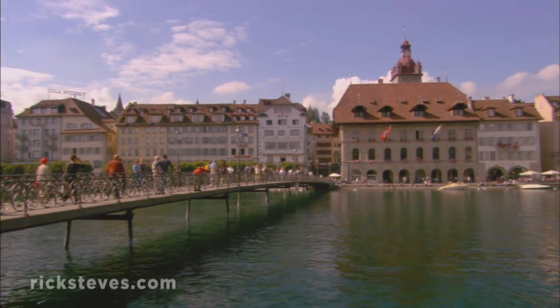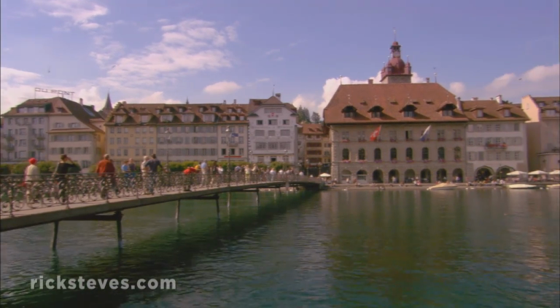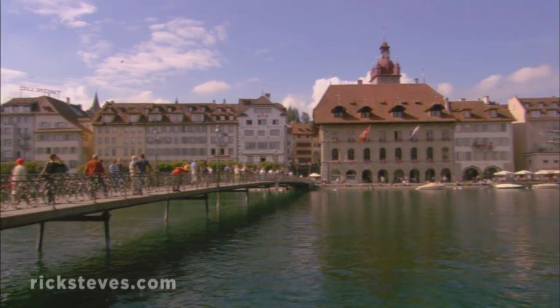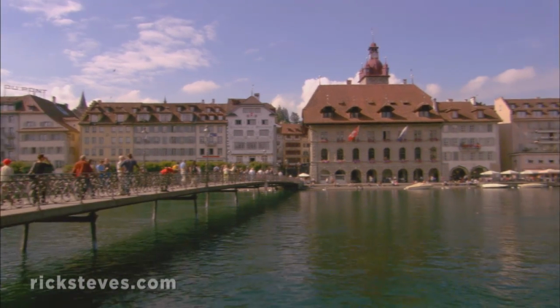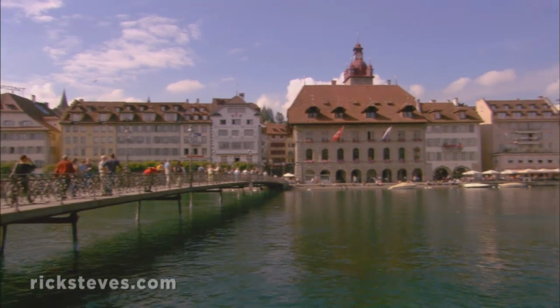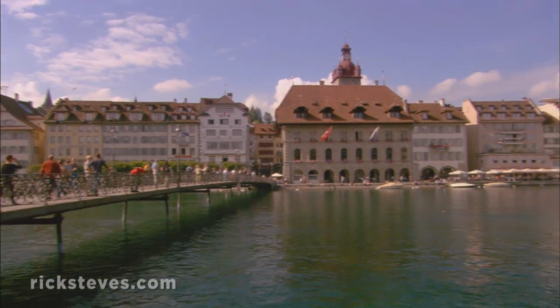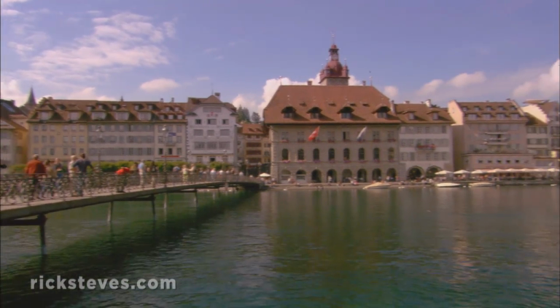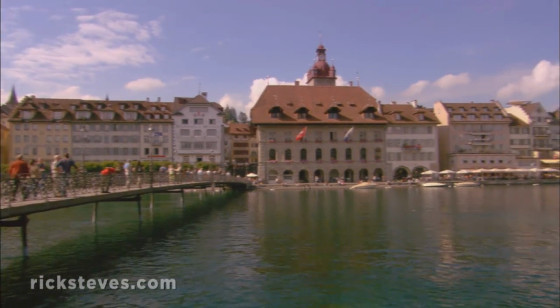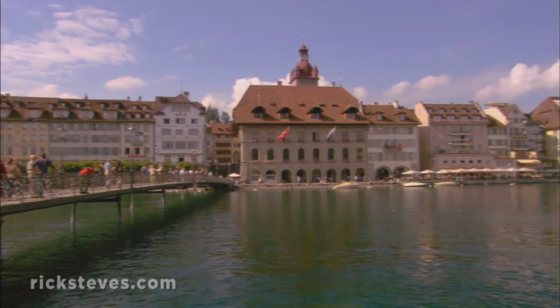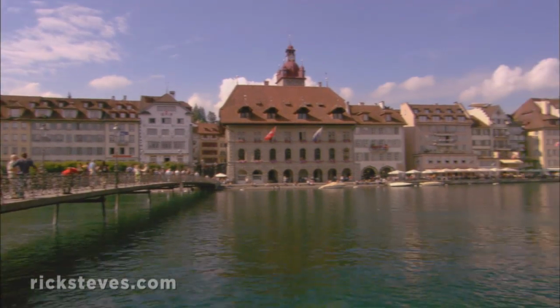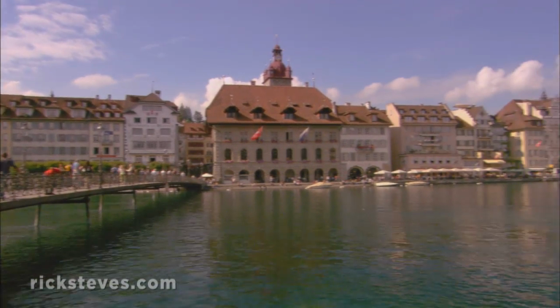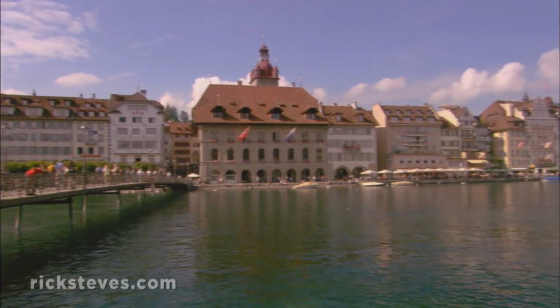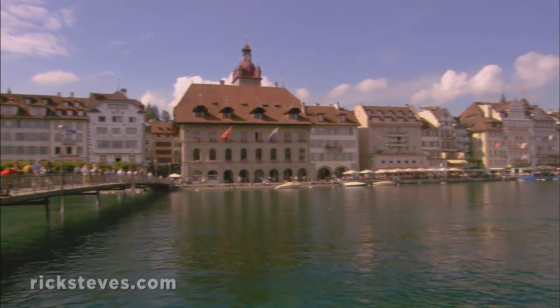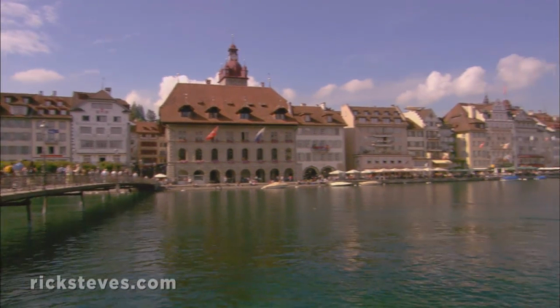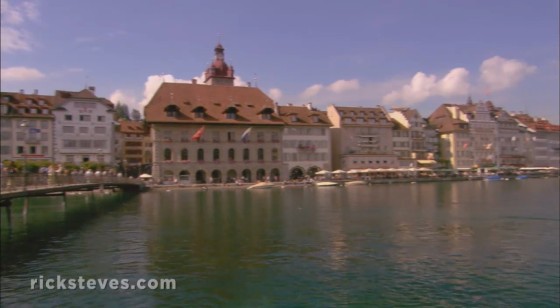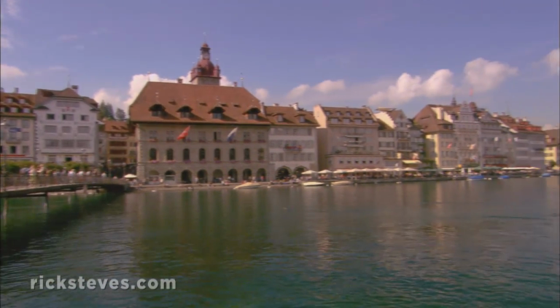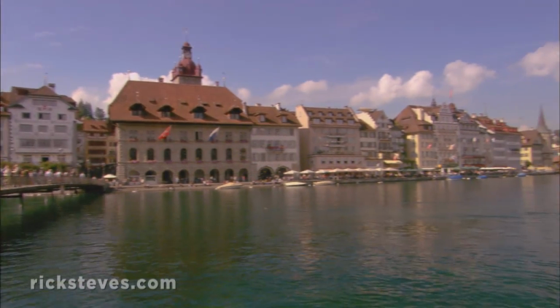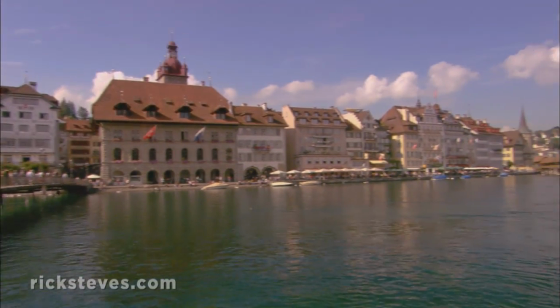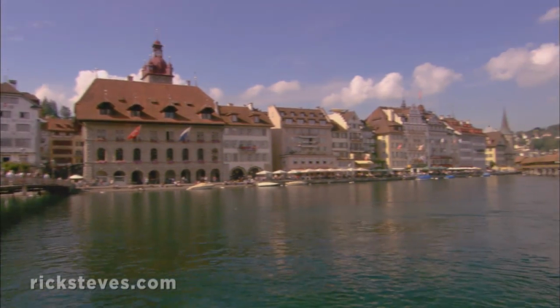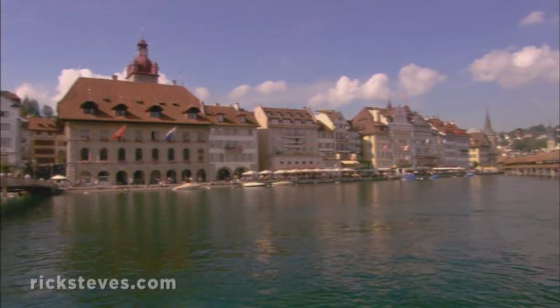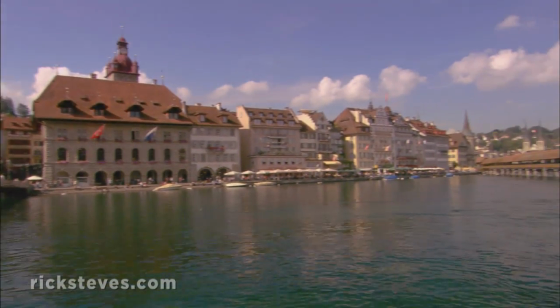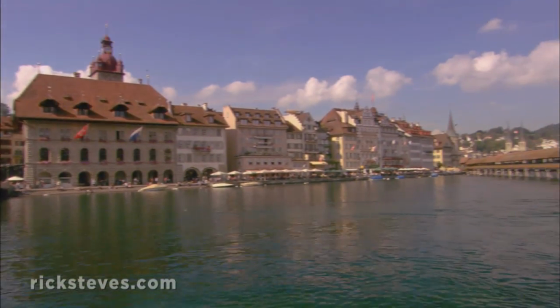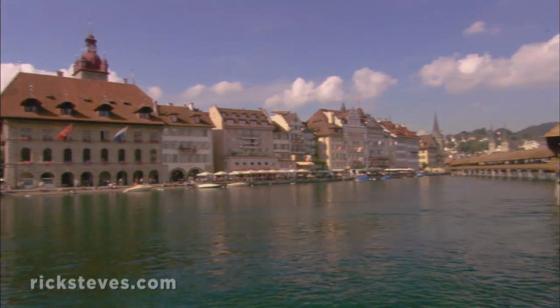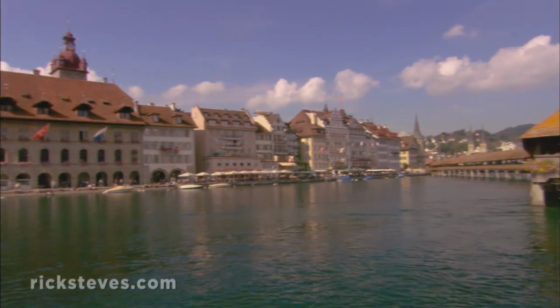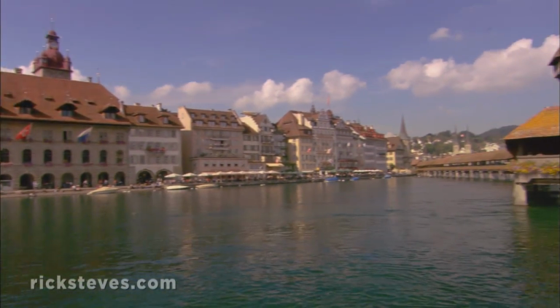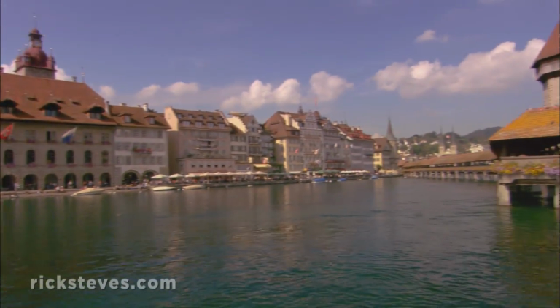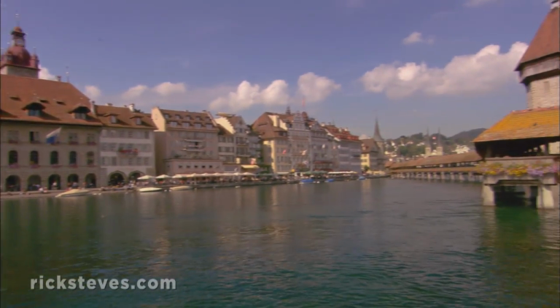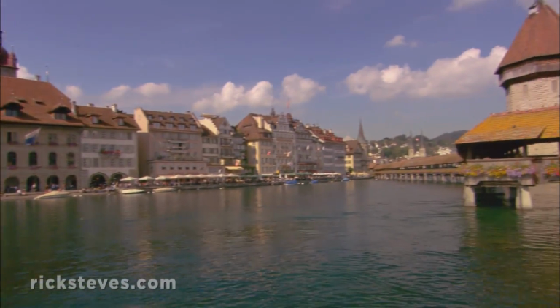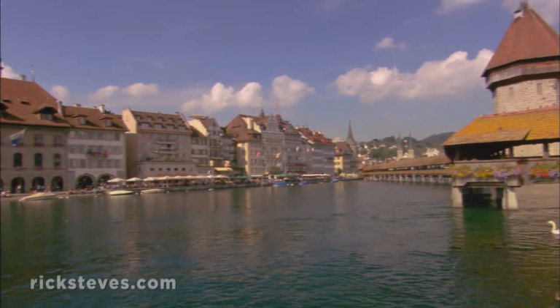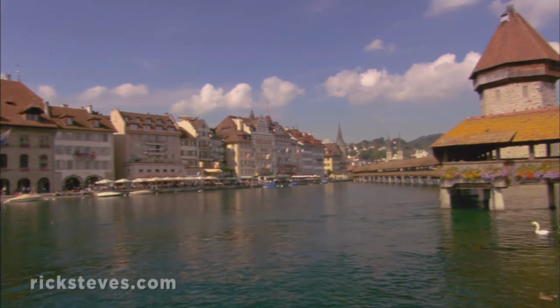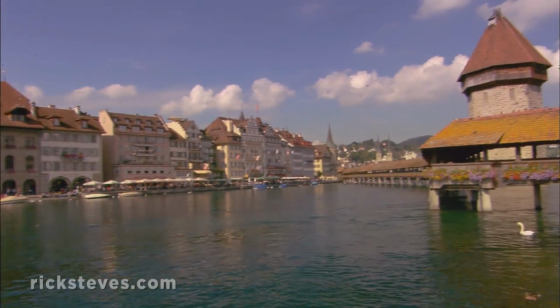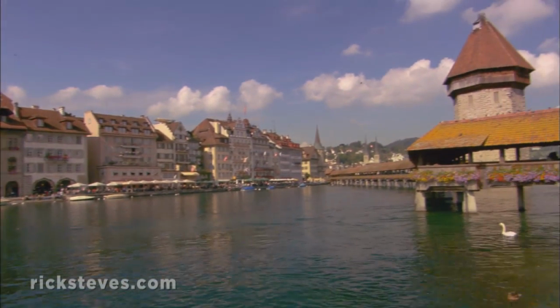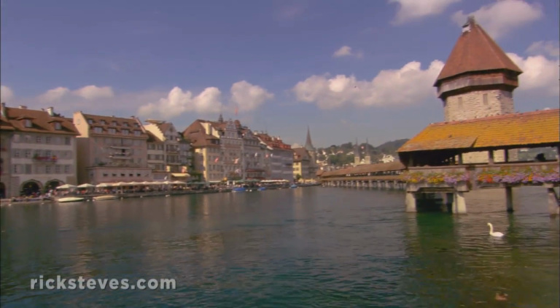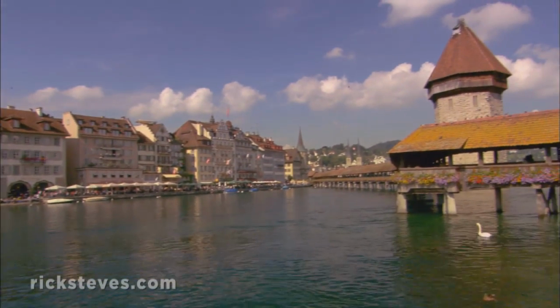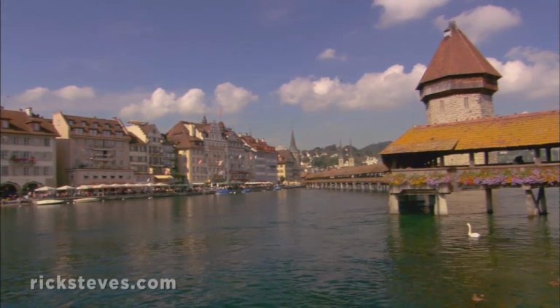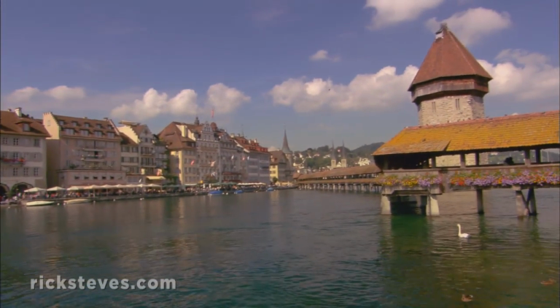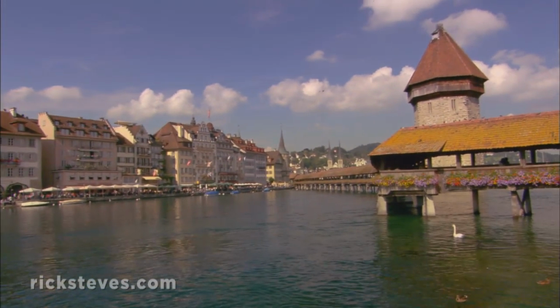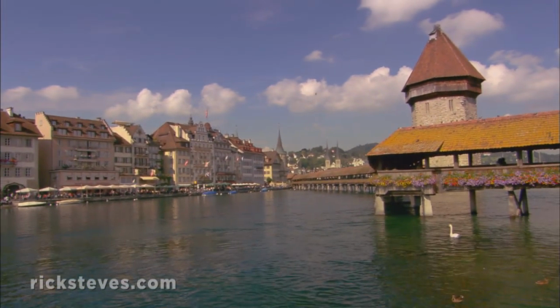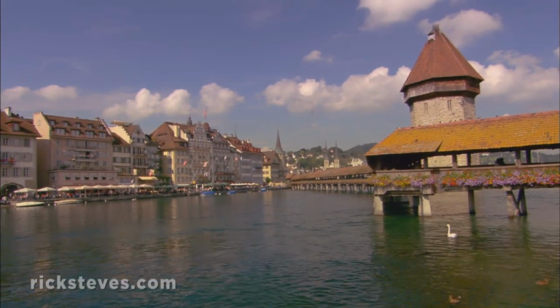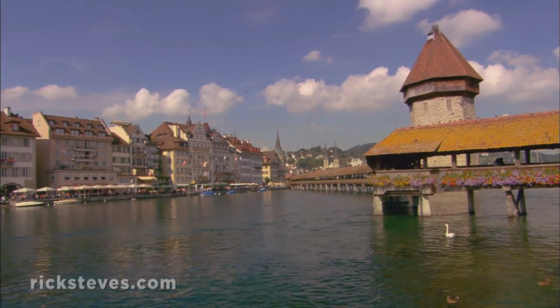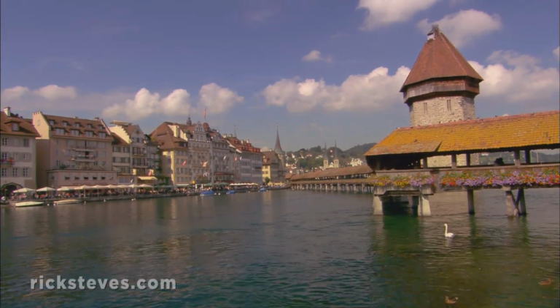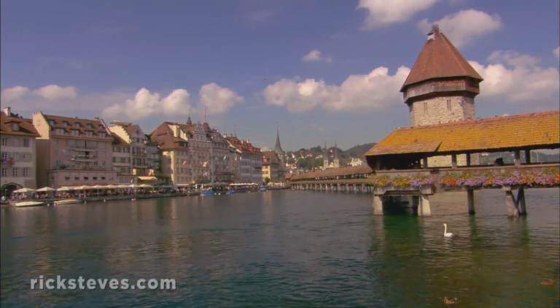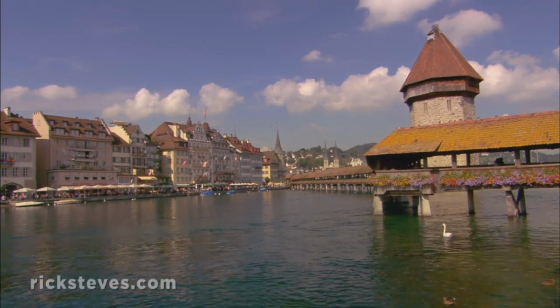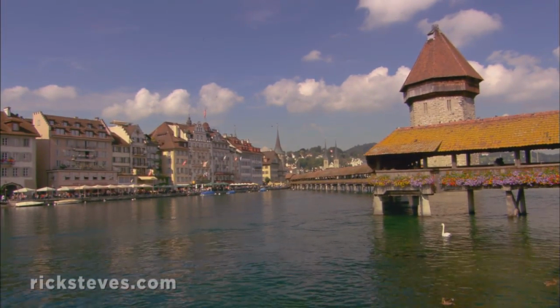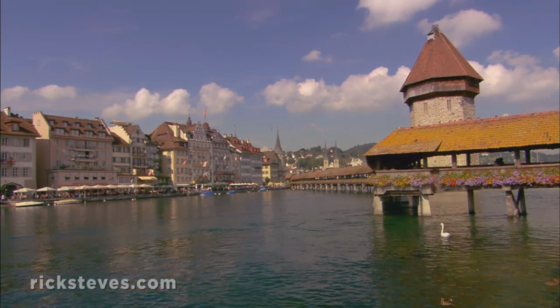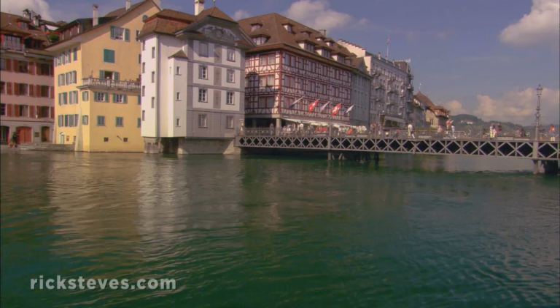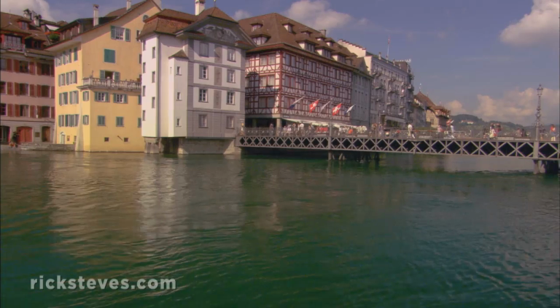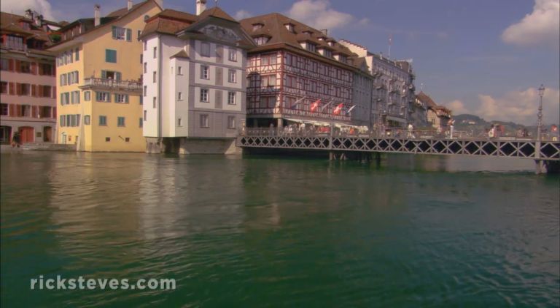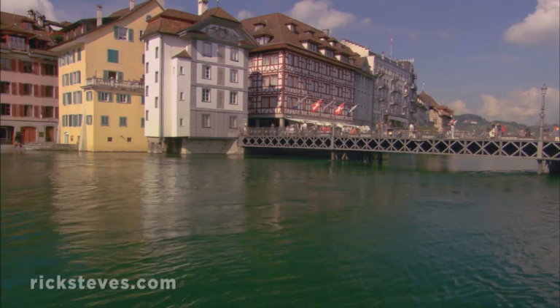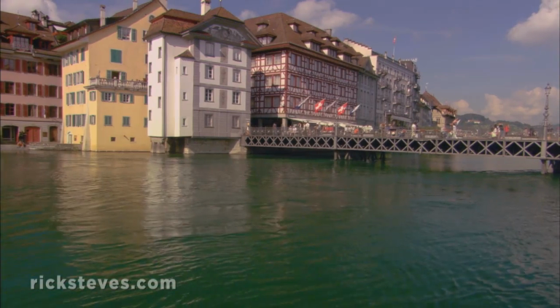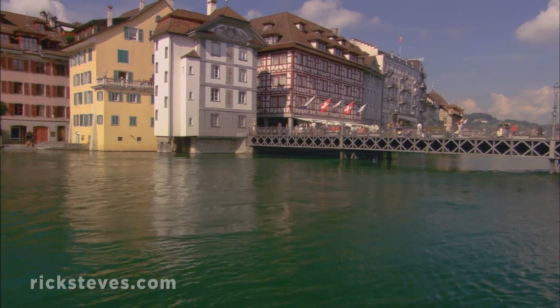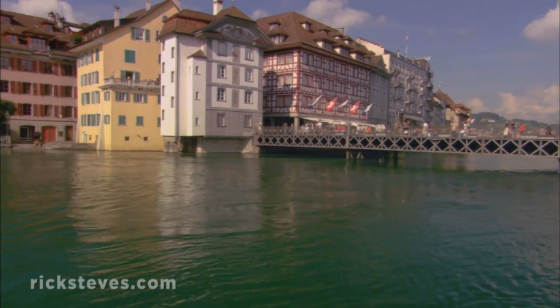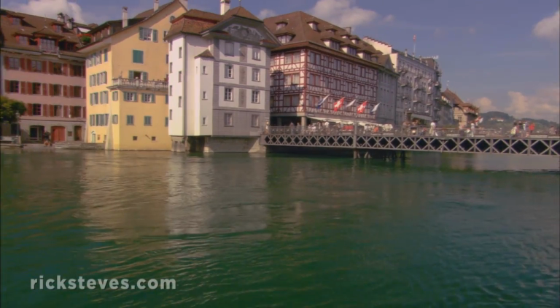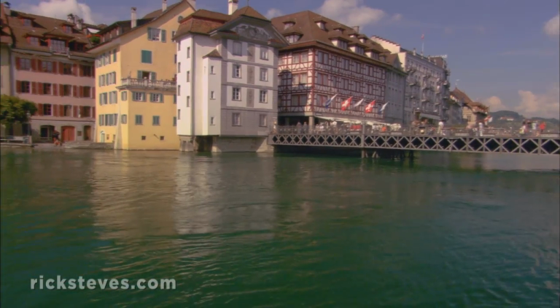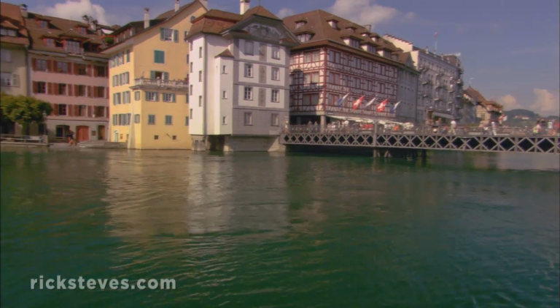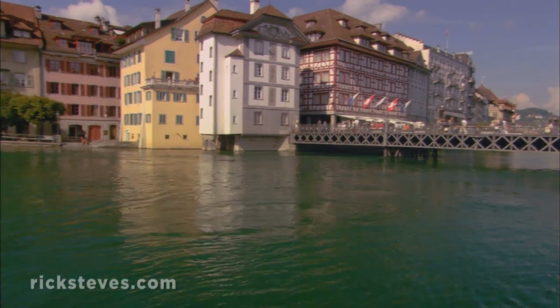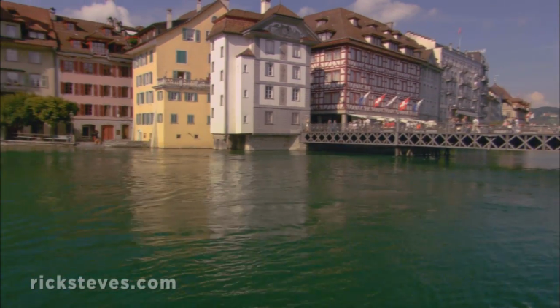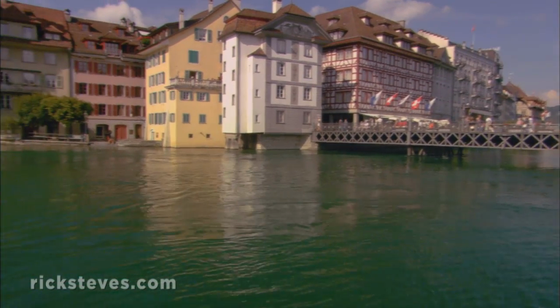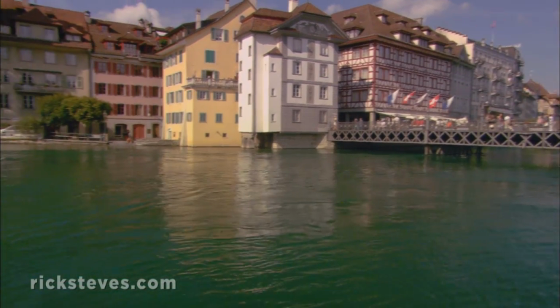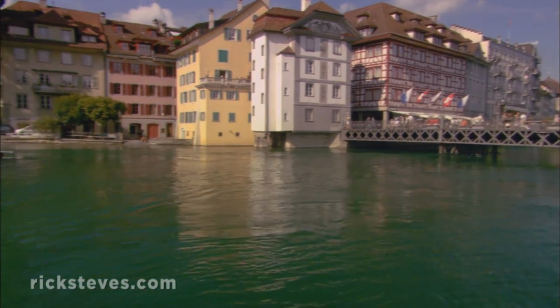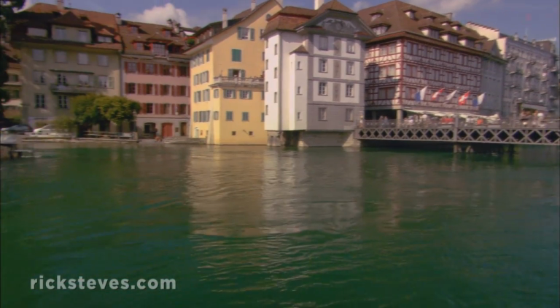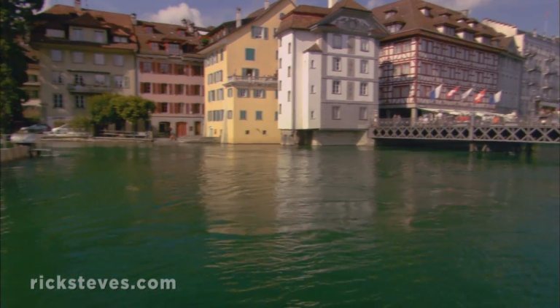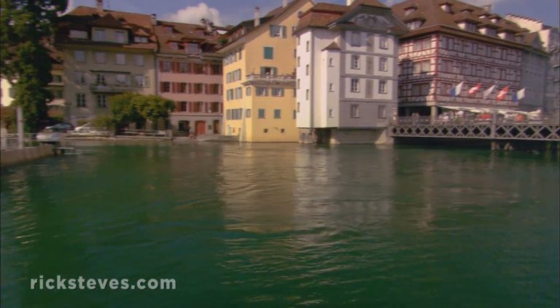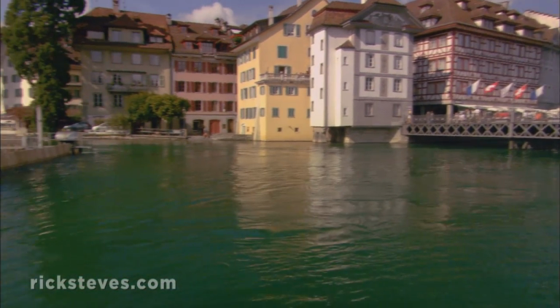The old town, with a pair of picture-perfect wooden bridges, straddles the Reuss River where it tumbles out of Lake Lucerne.